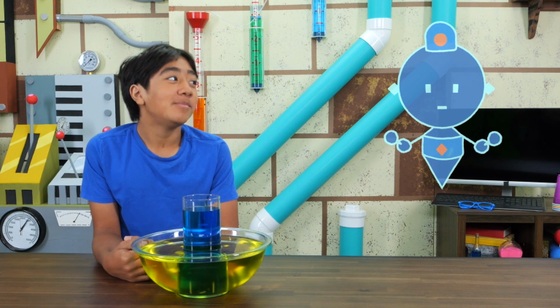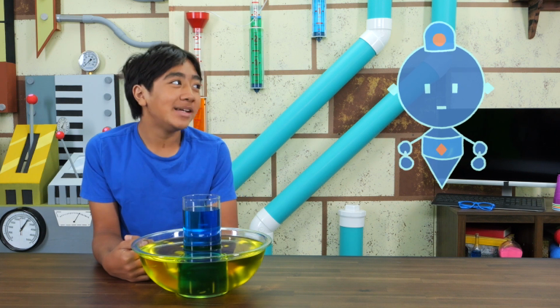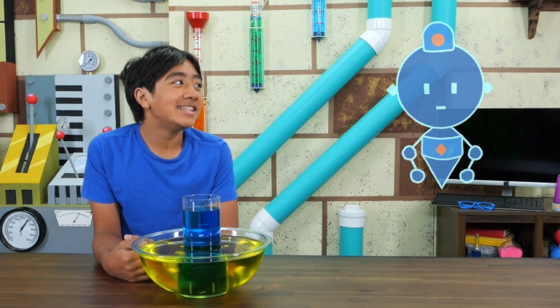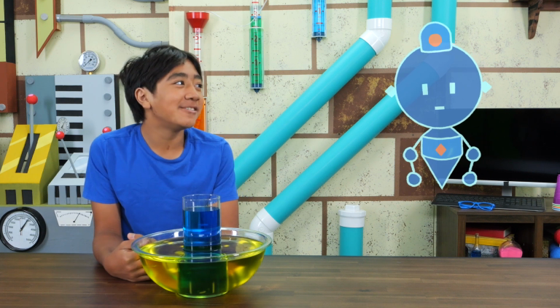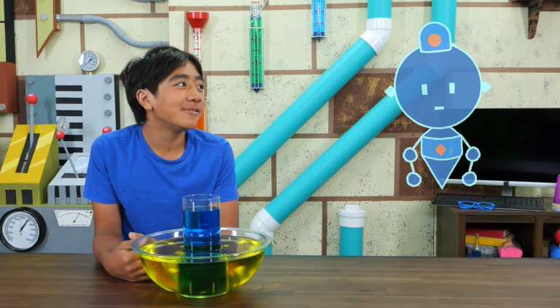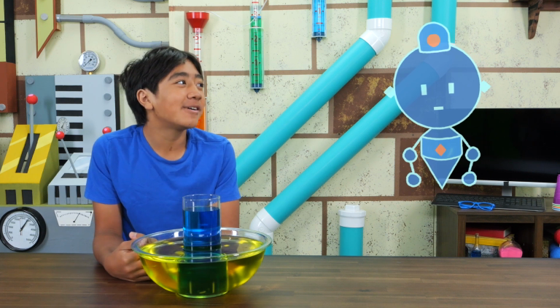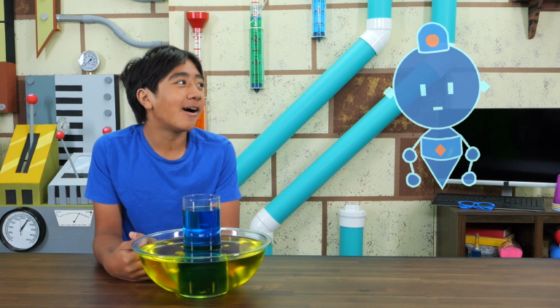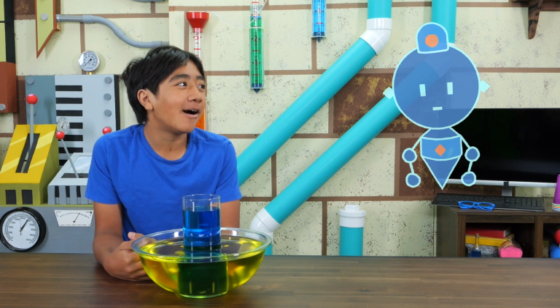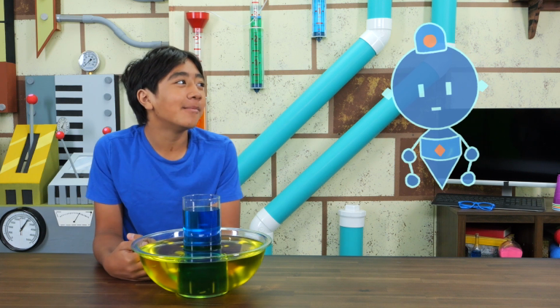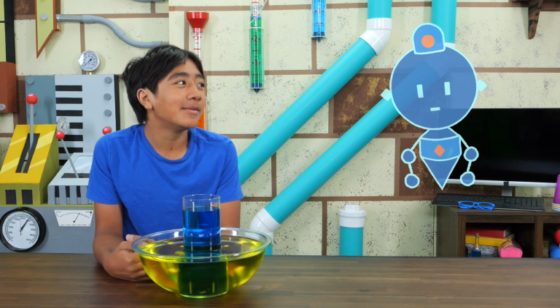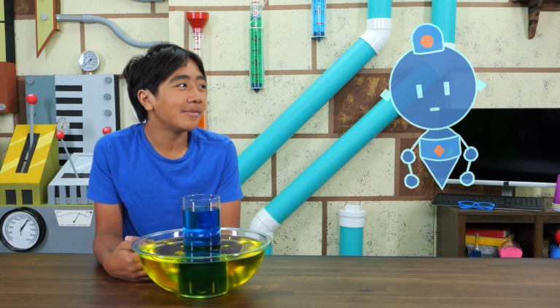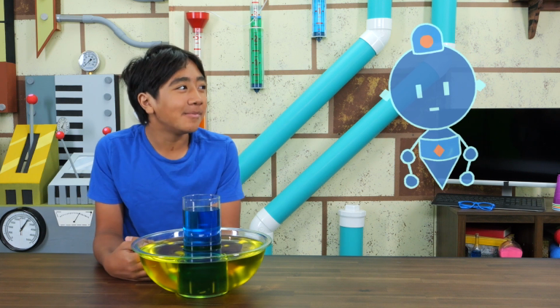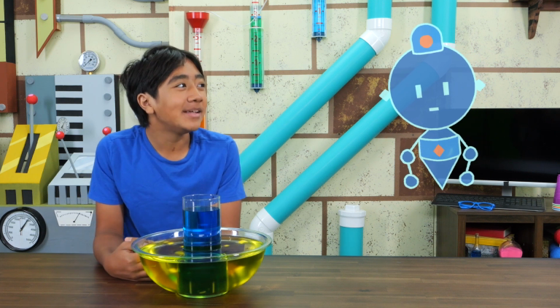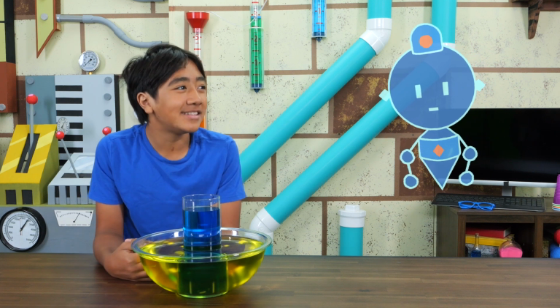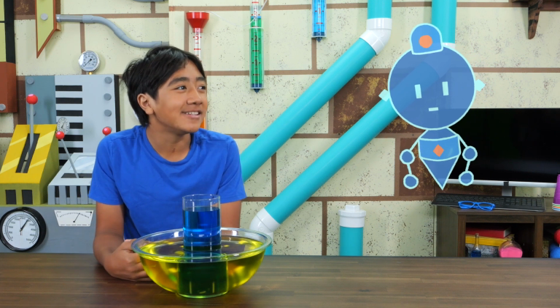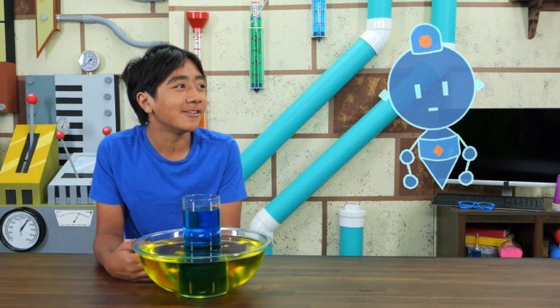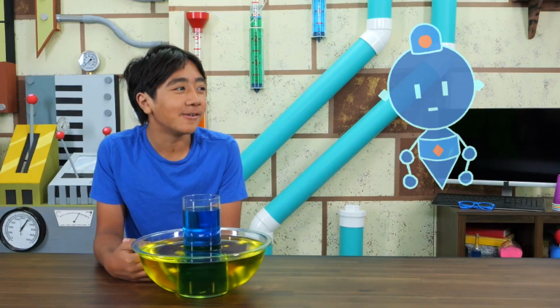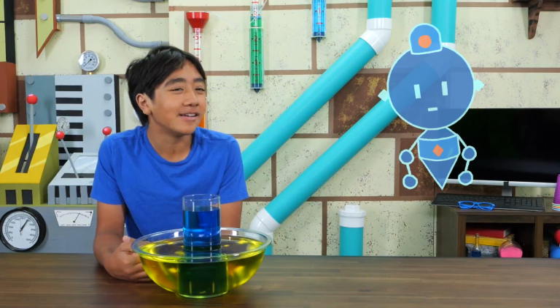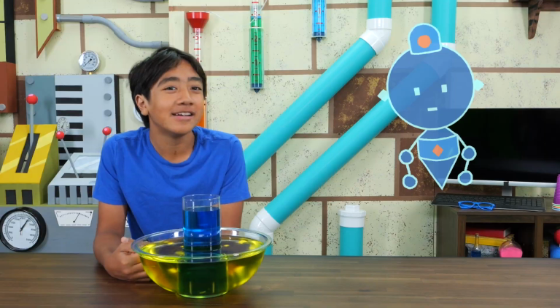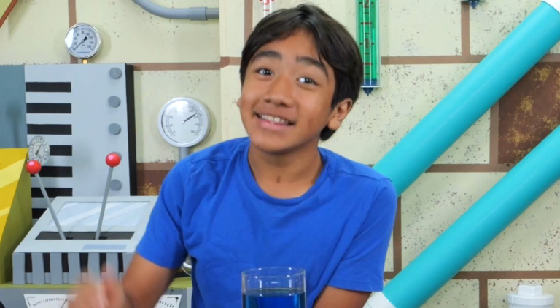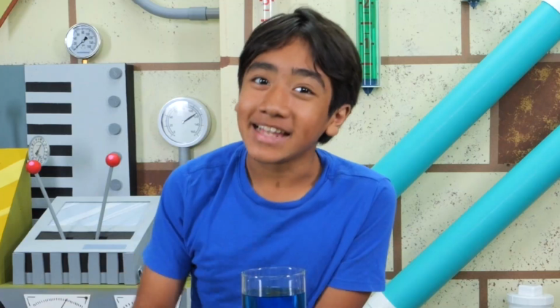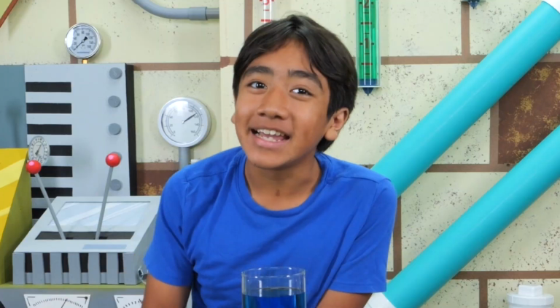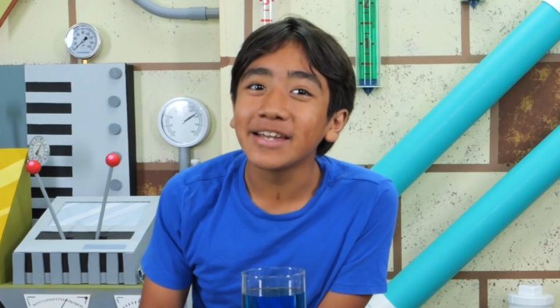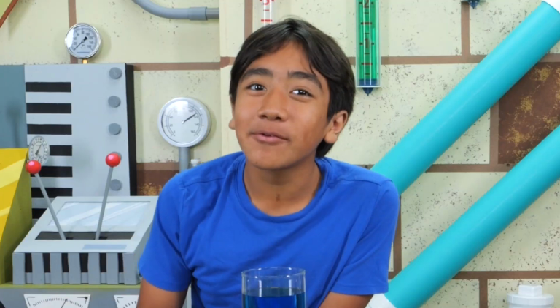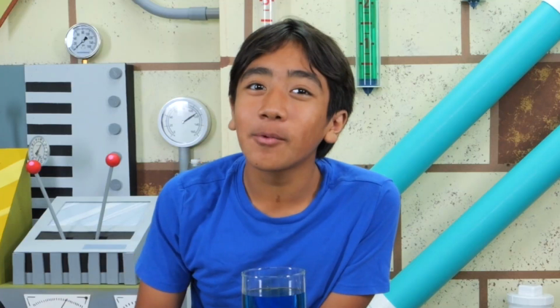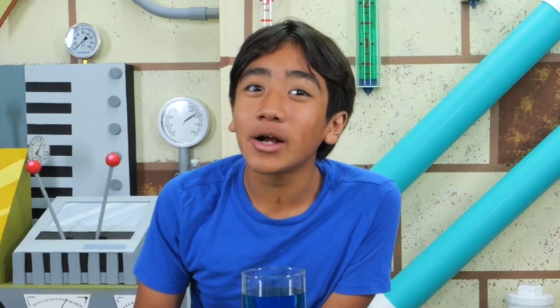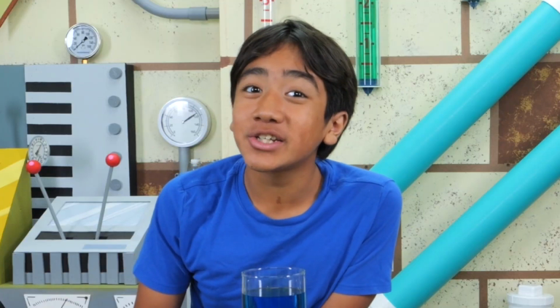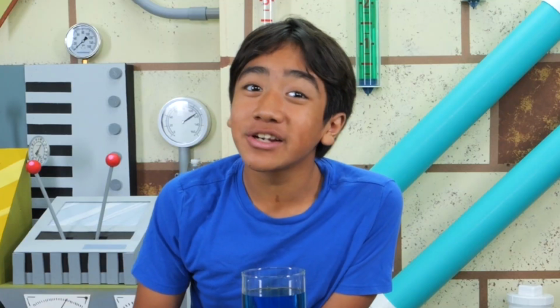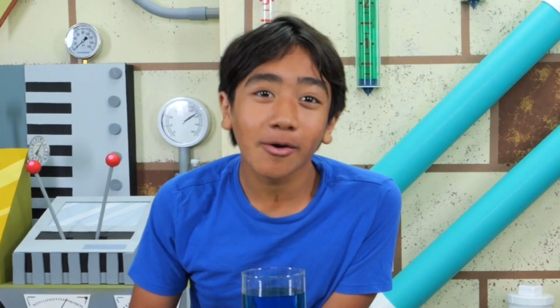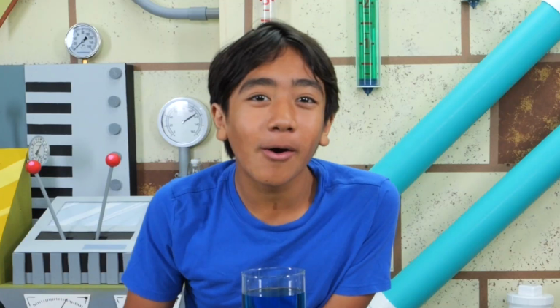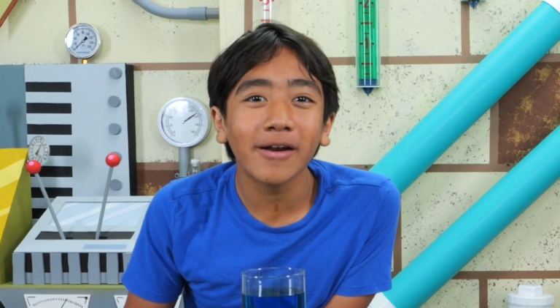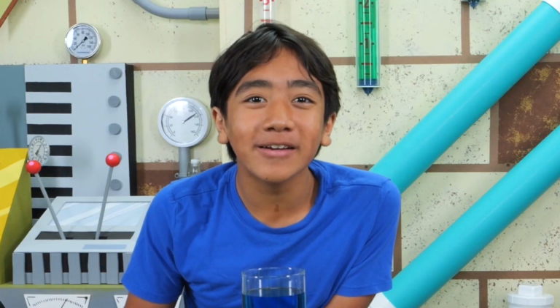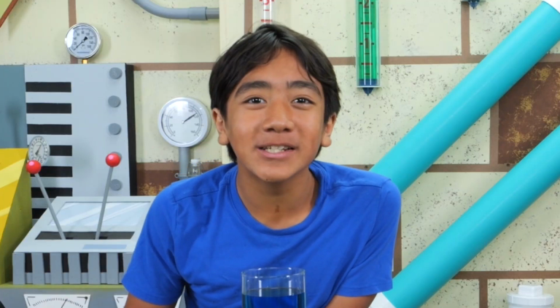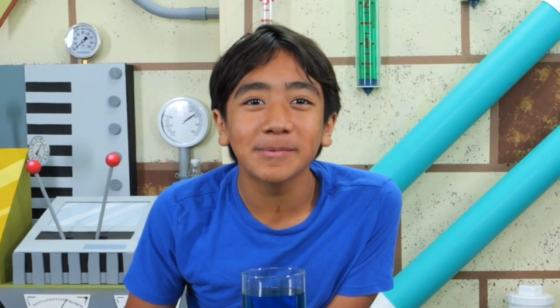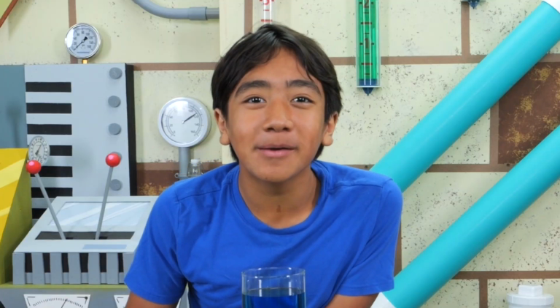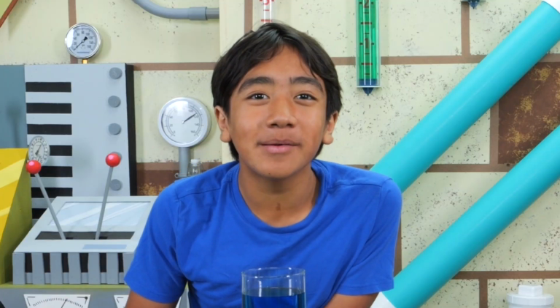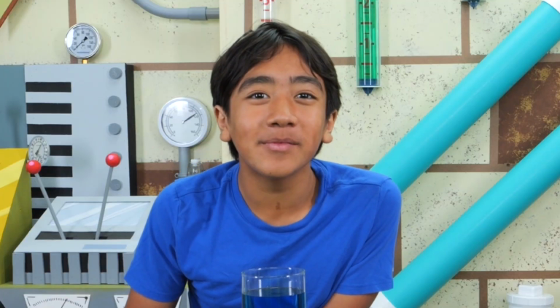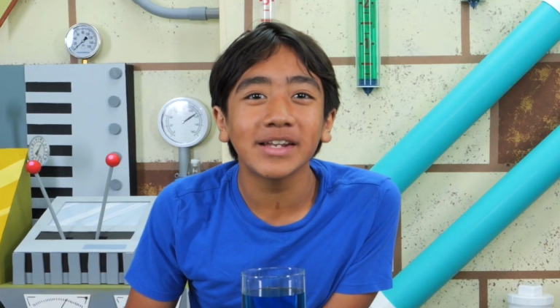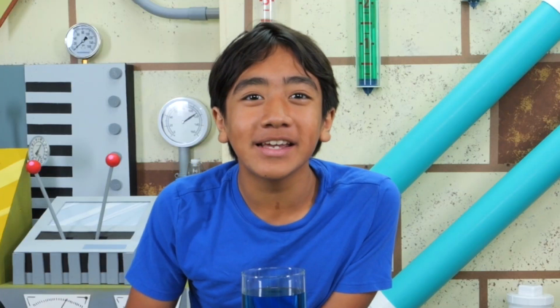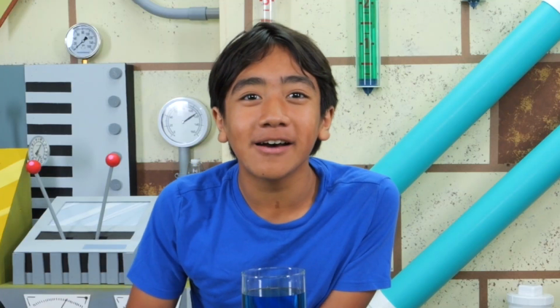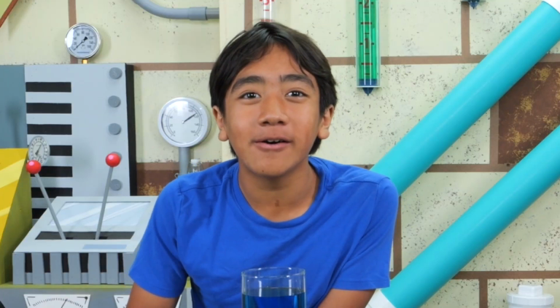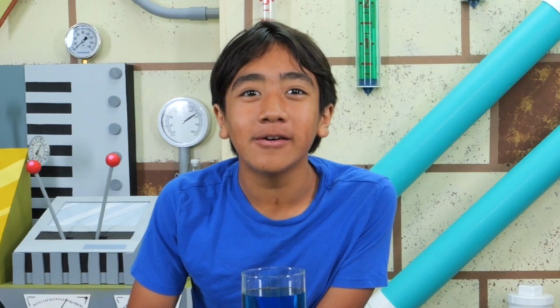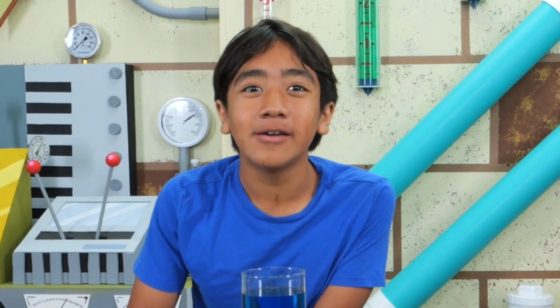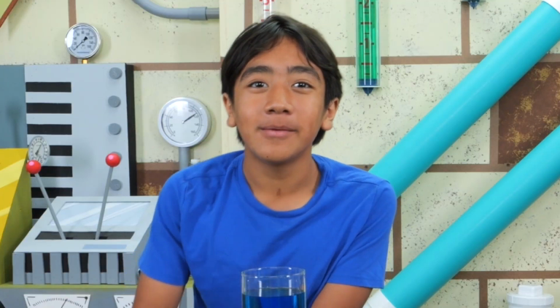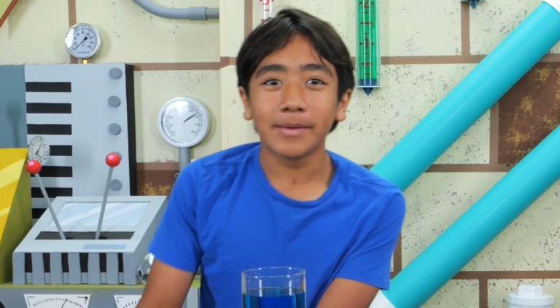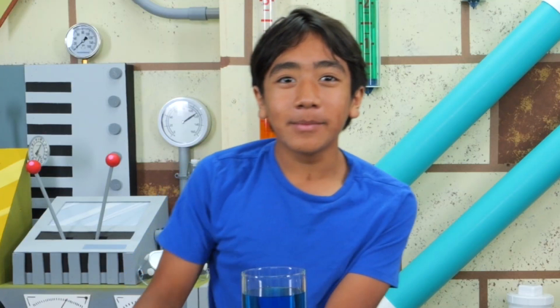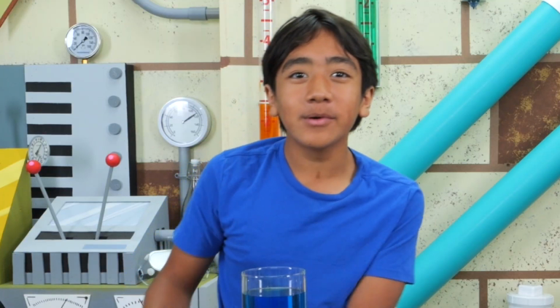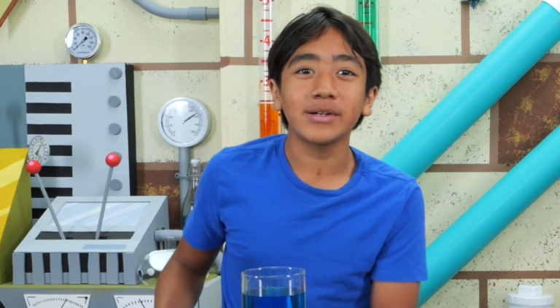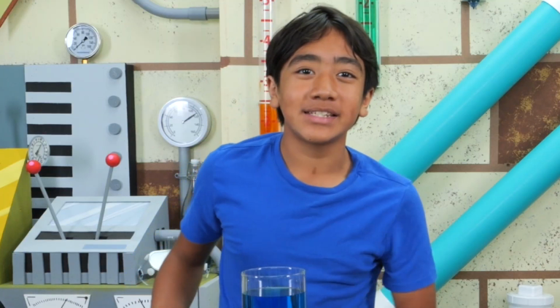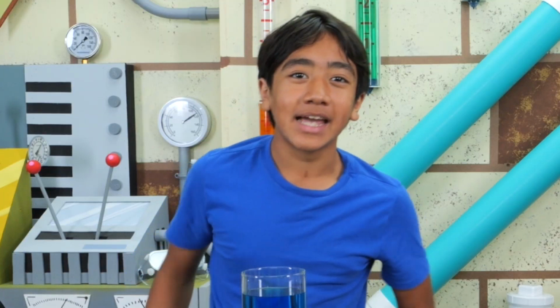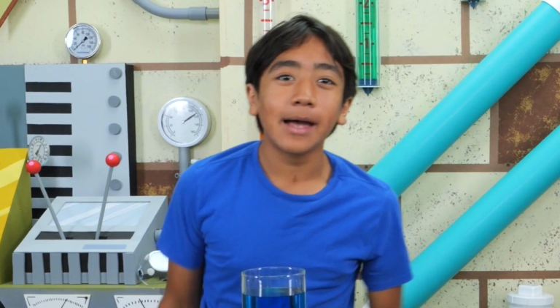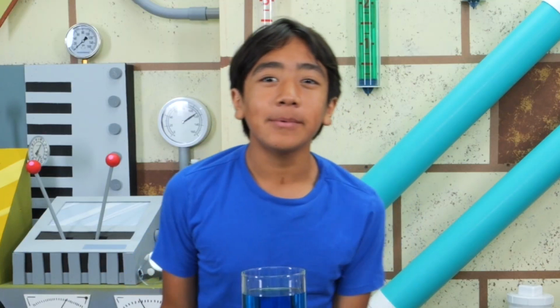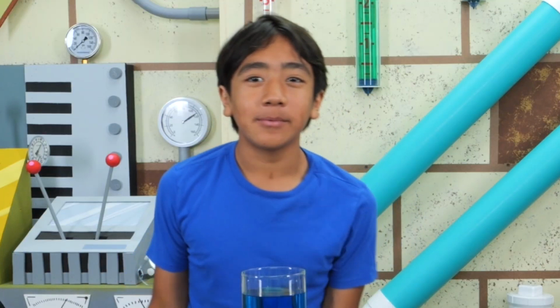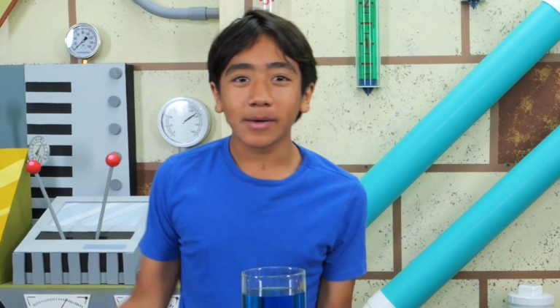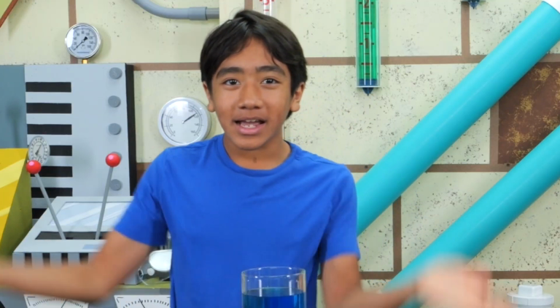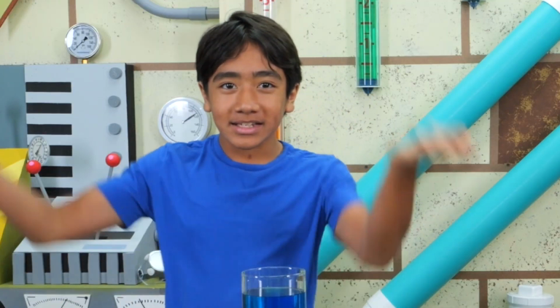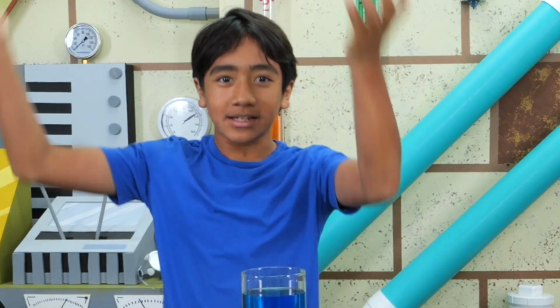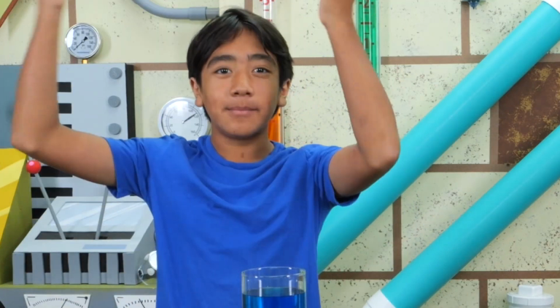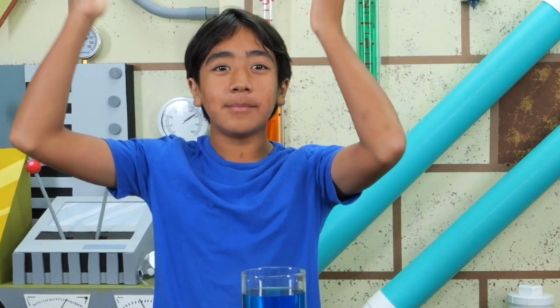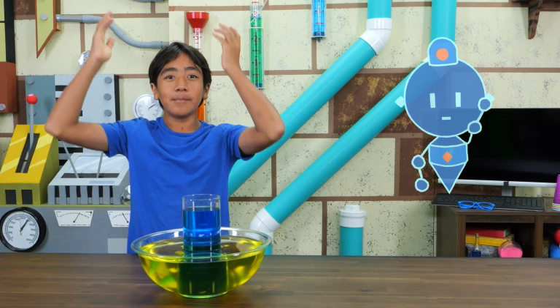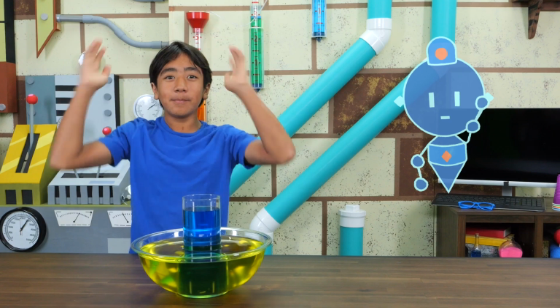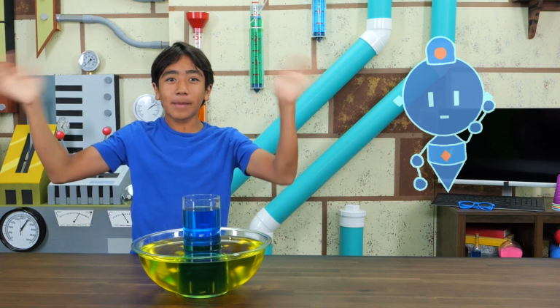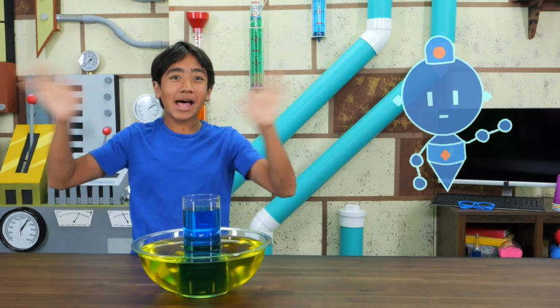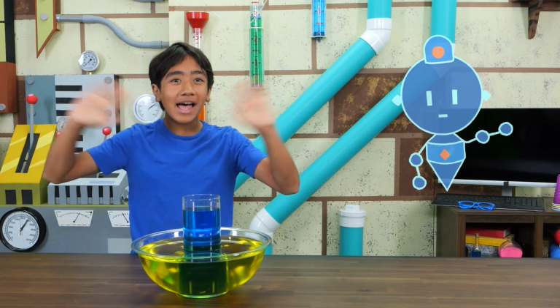Me too, Com. Me too. Thank you for watching our water experiment video. Remember, always stay happy and rise up. Bye!